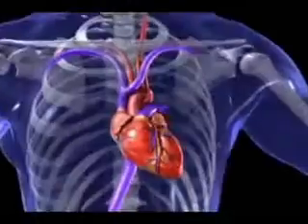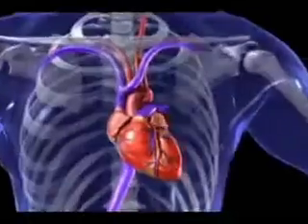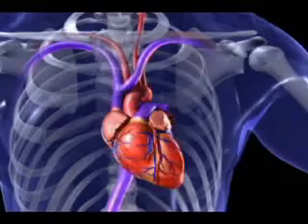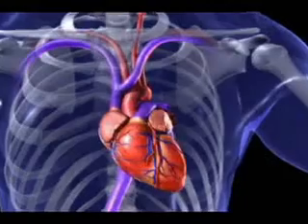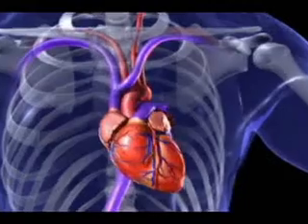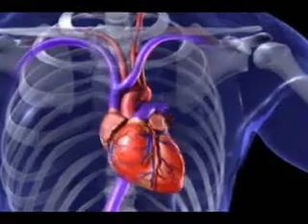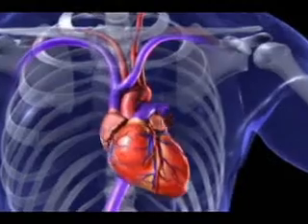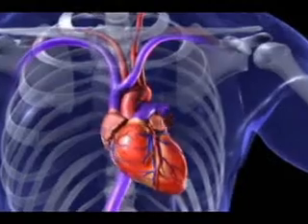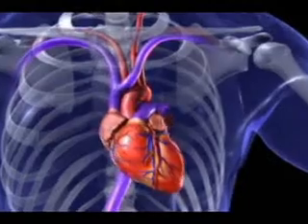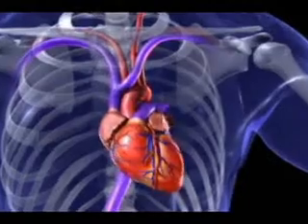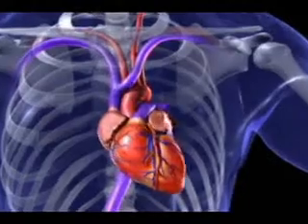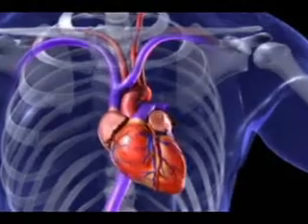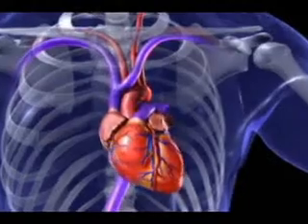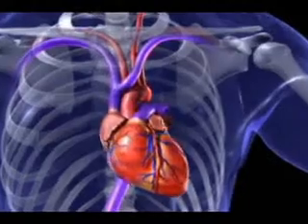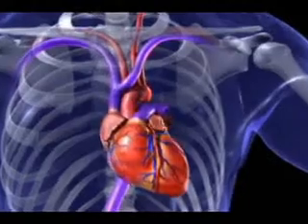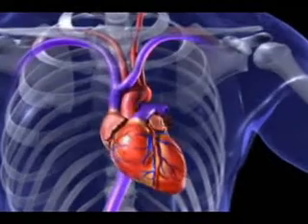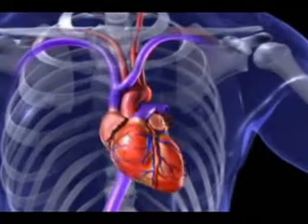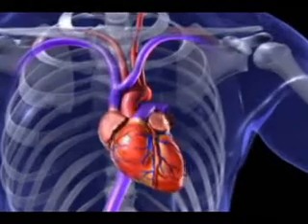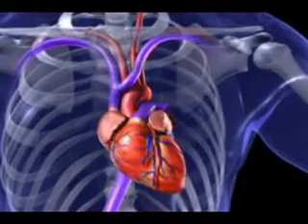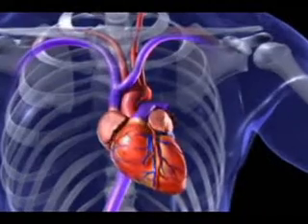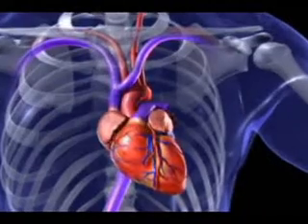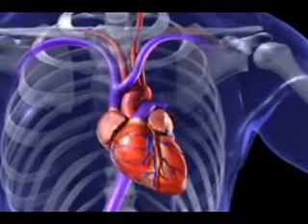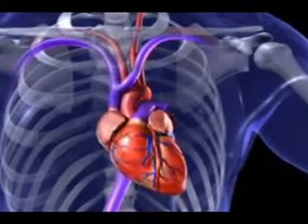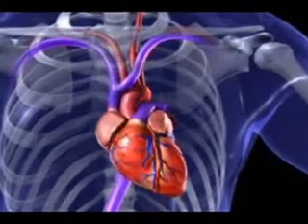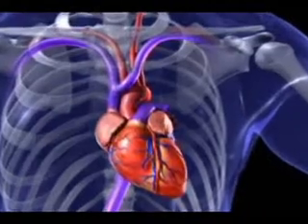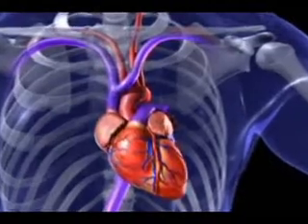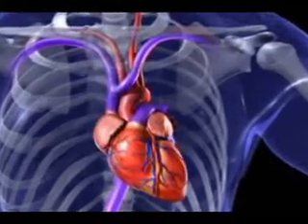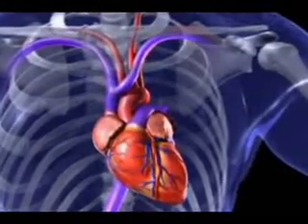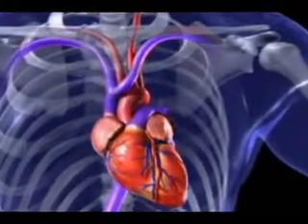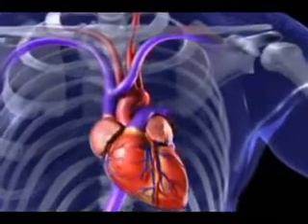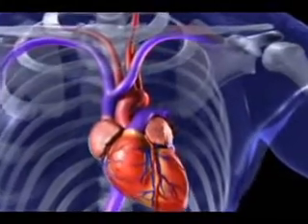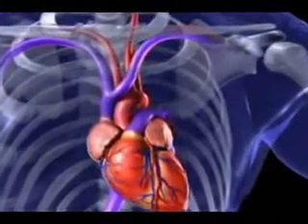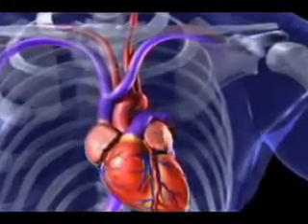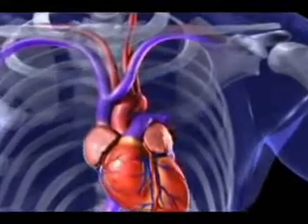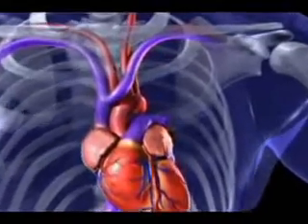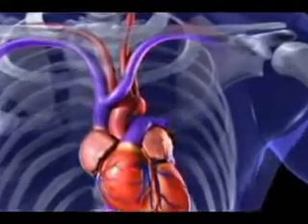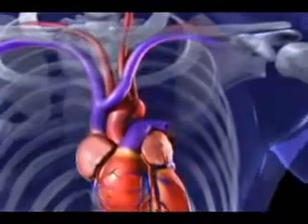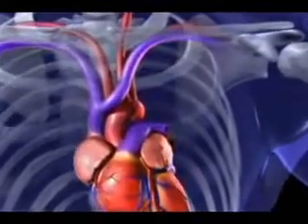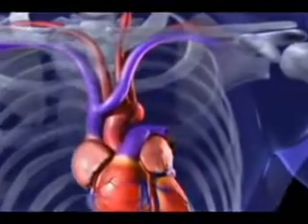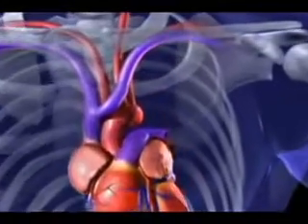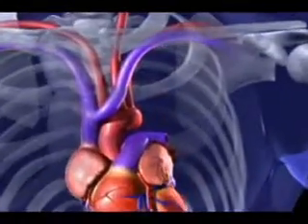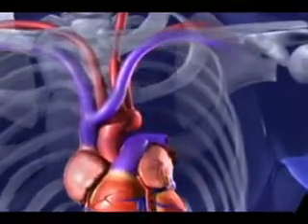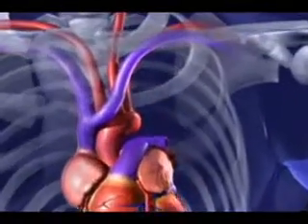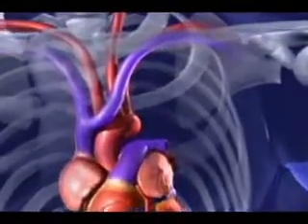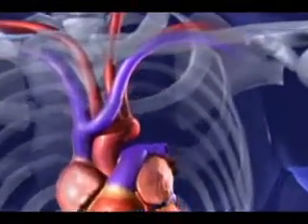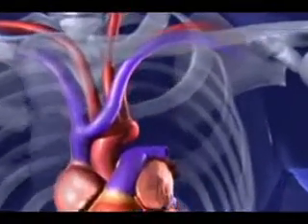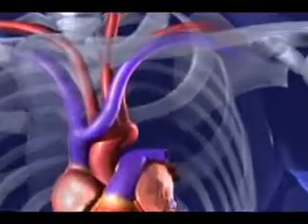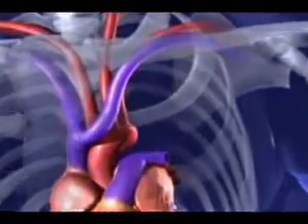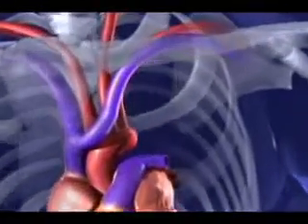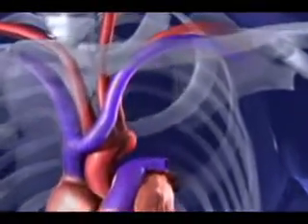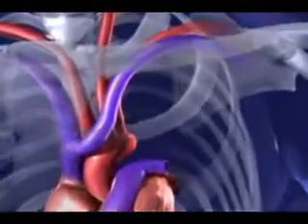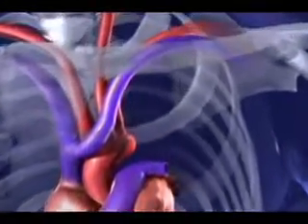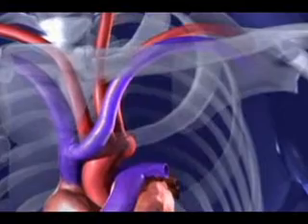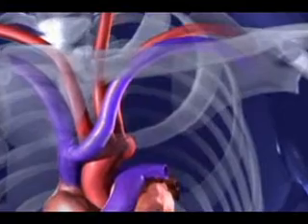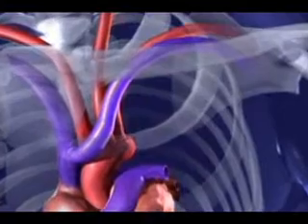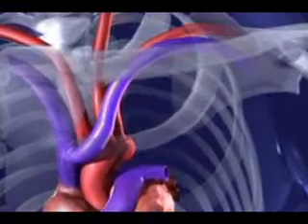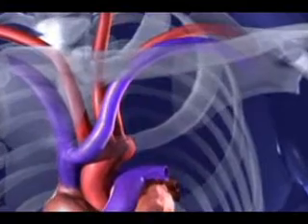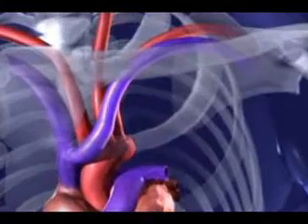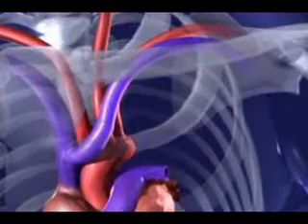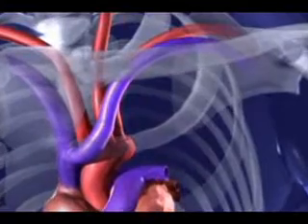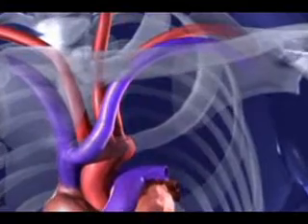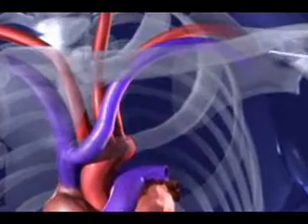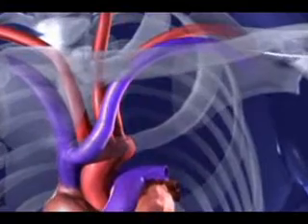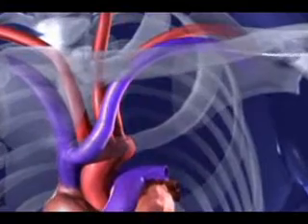The animation shows the top part of the device to which the wires are ultimately connected after being inserted into the heart.